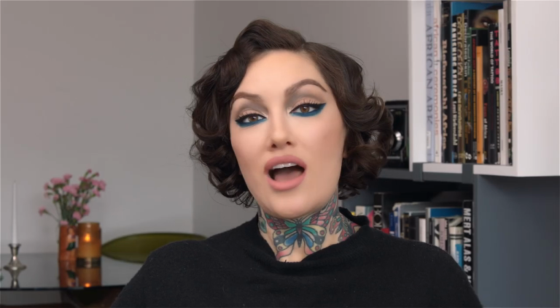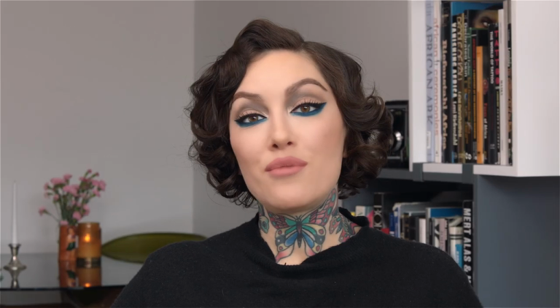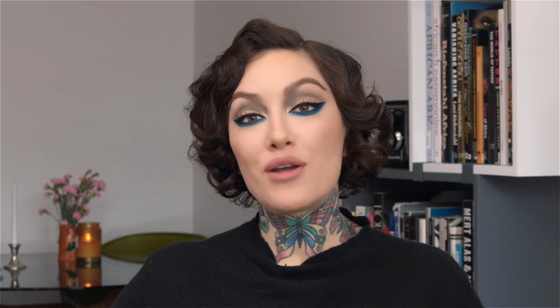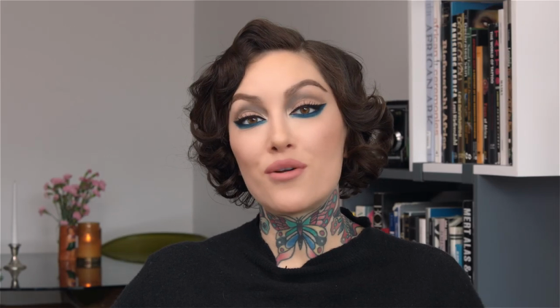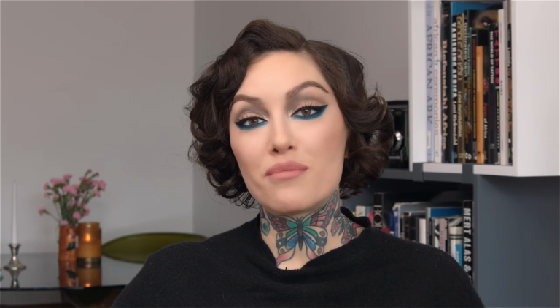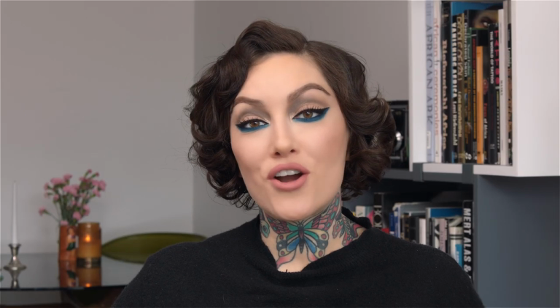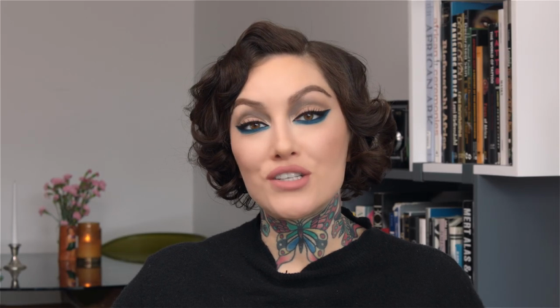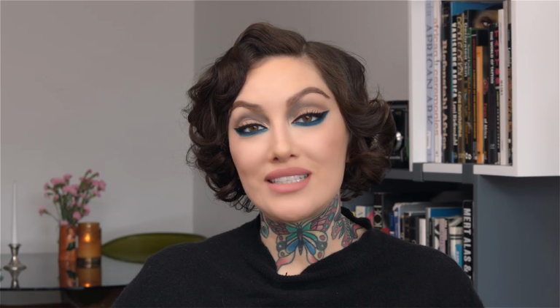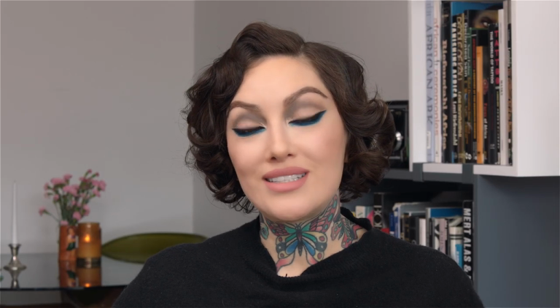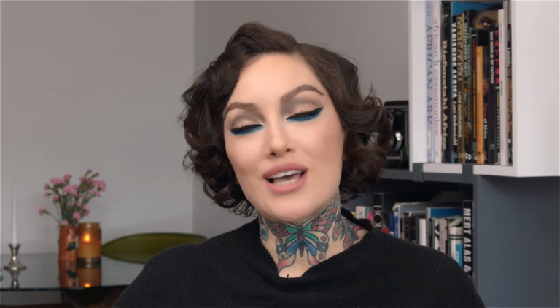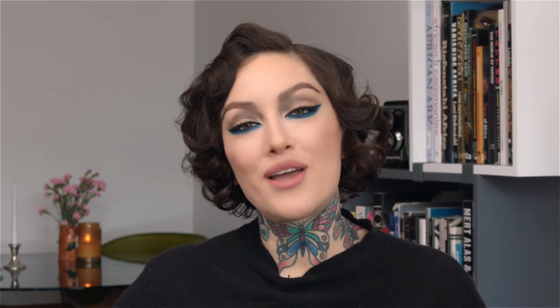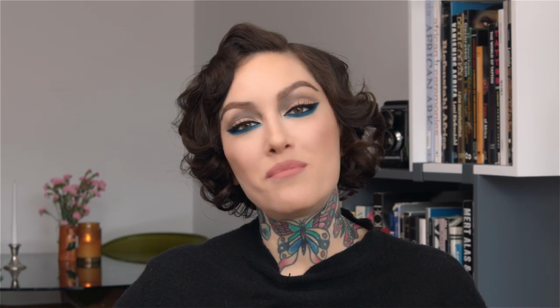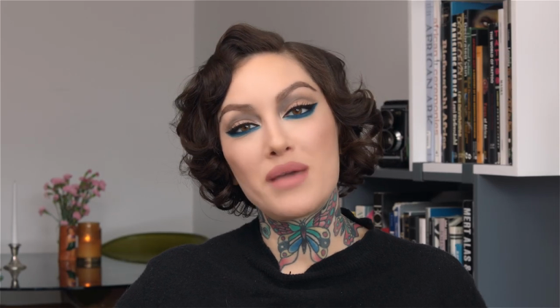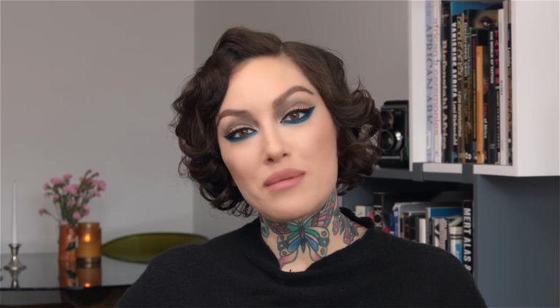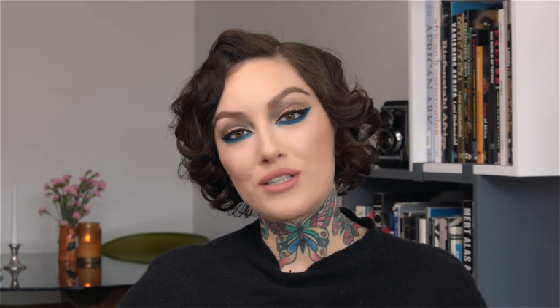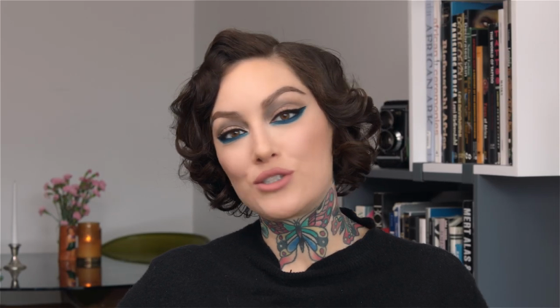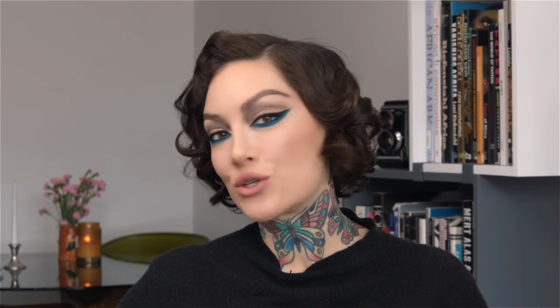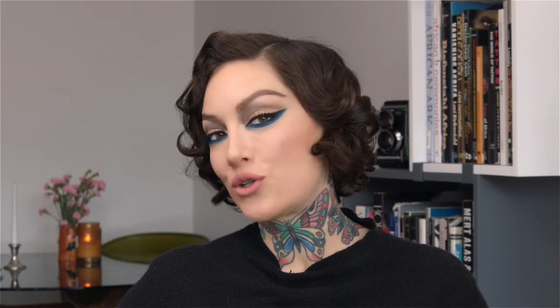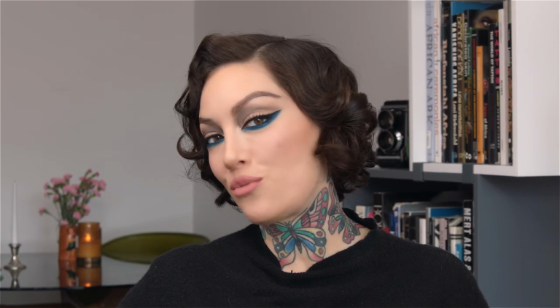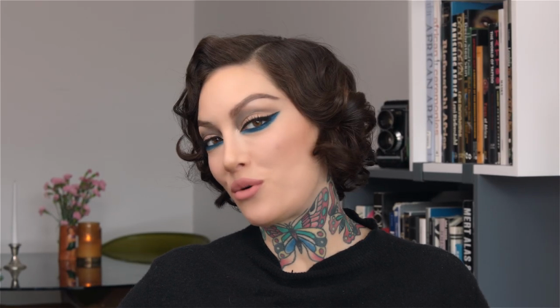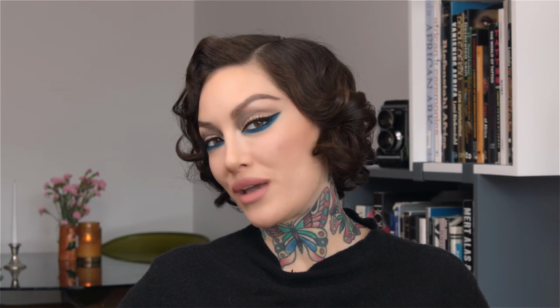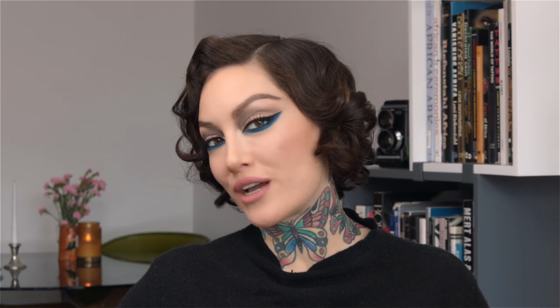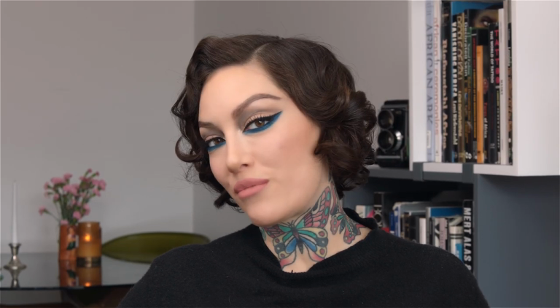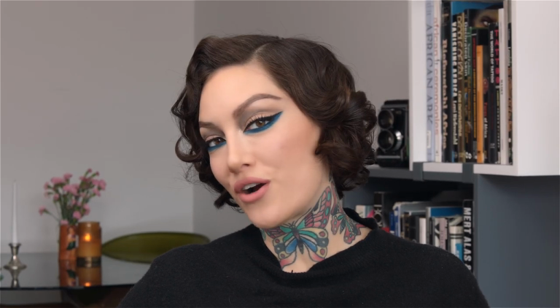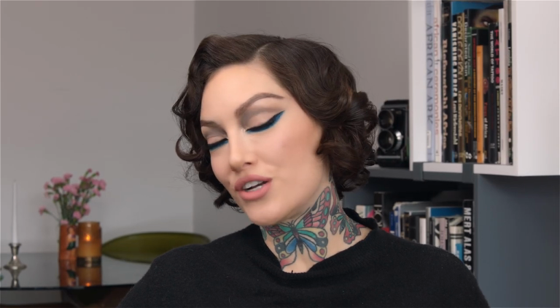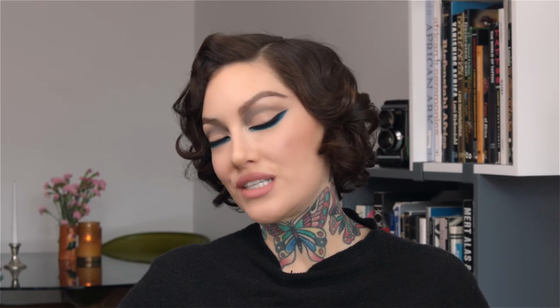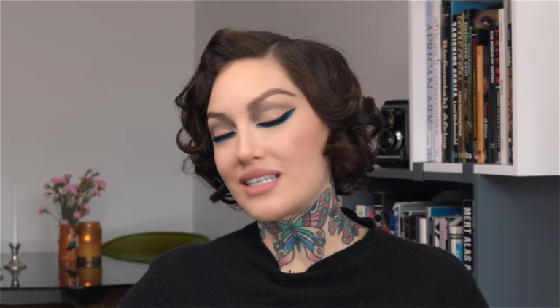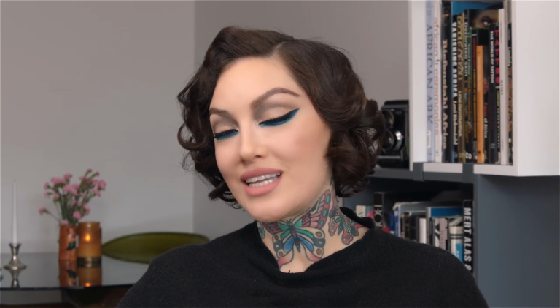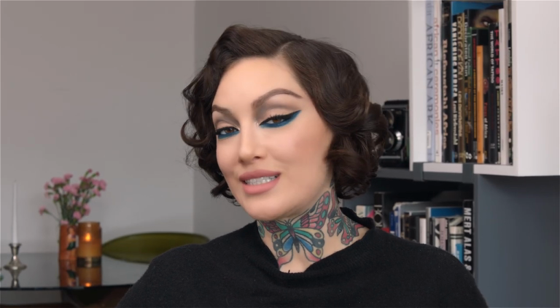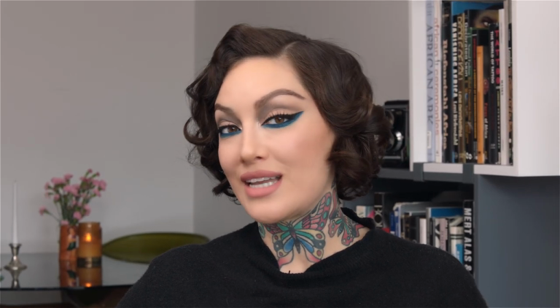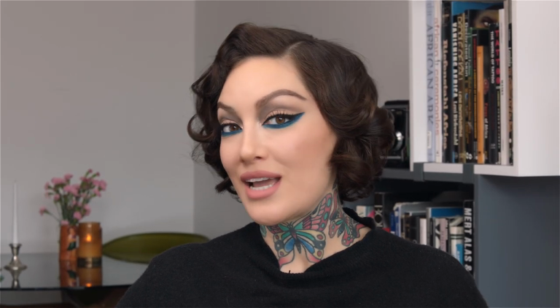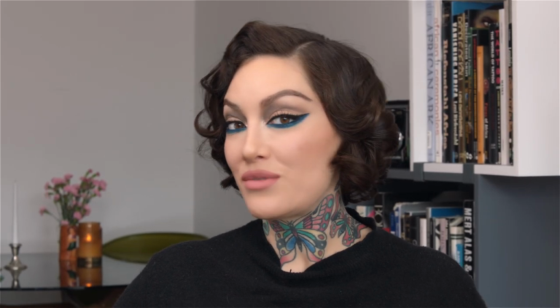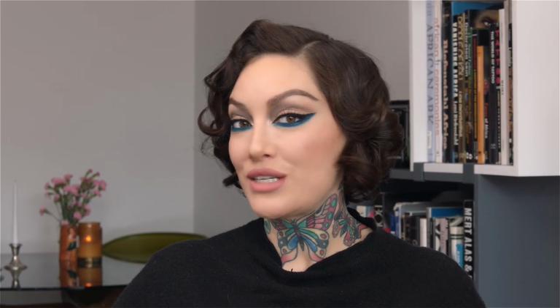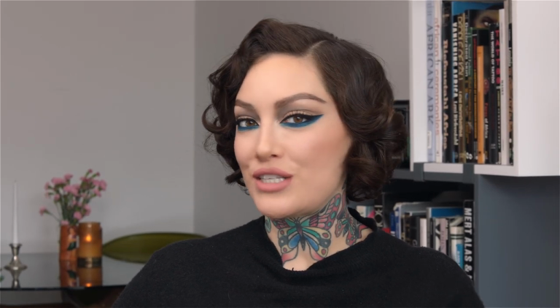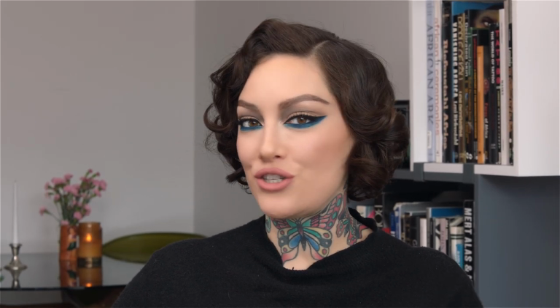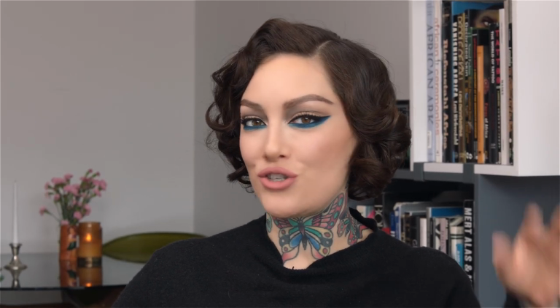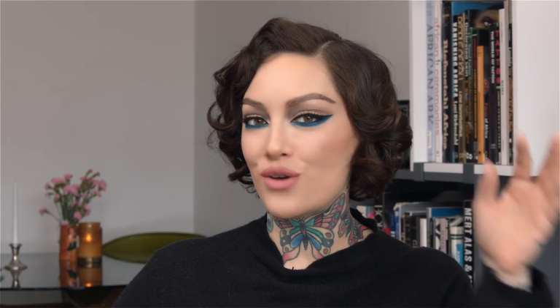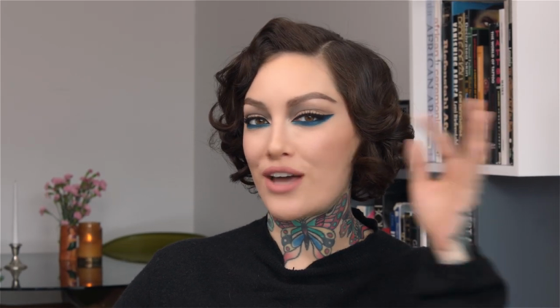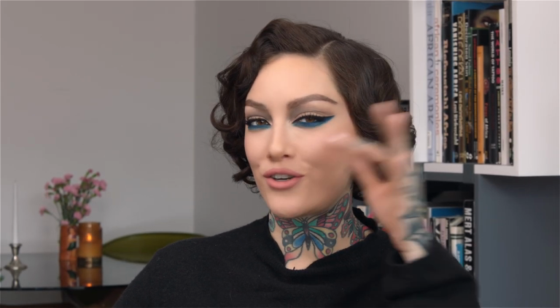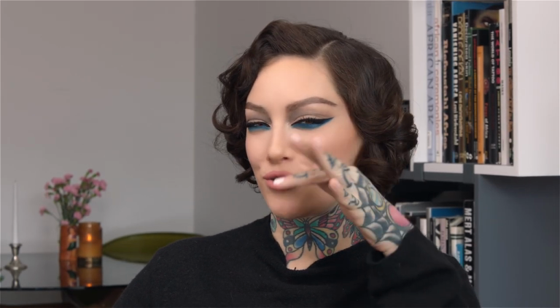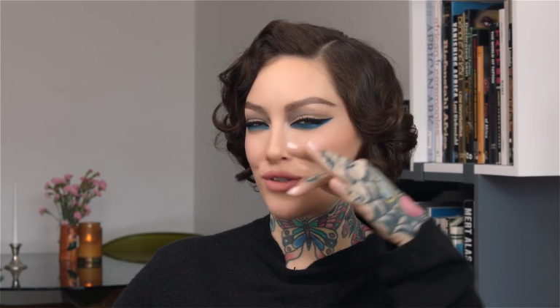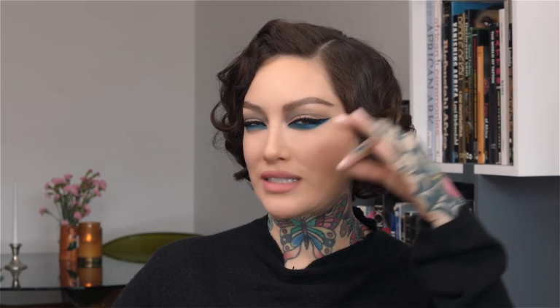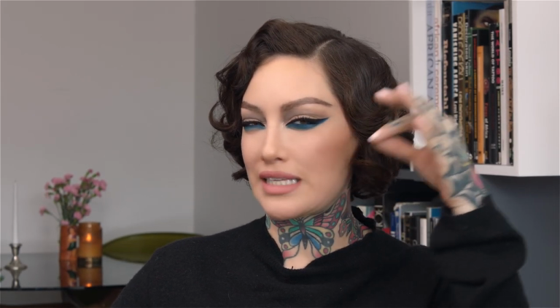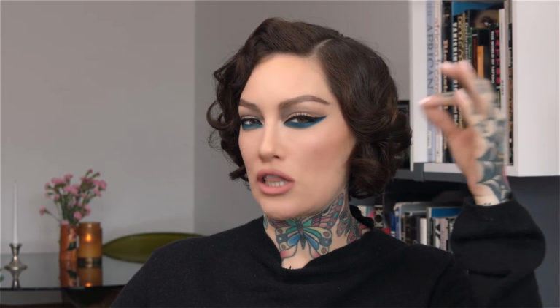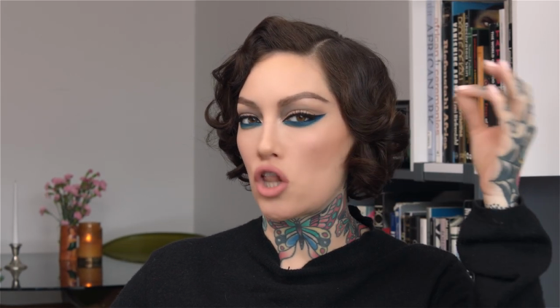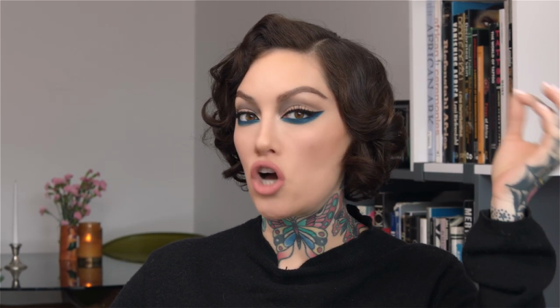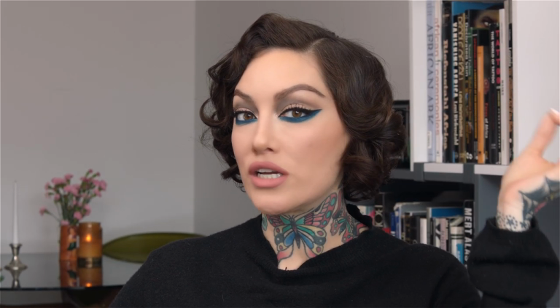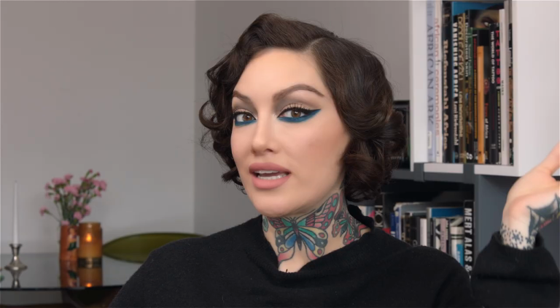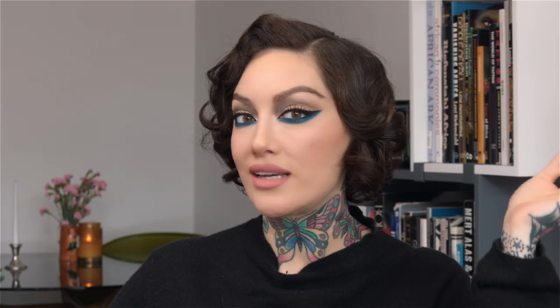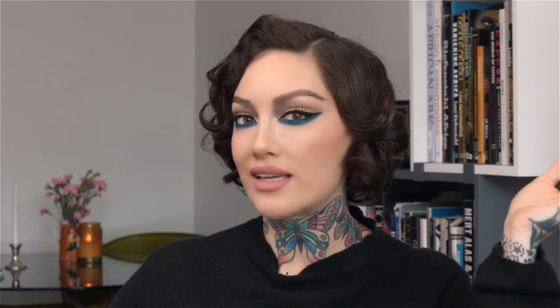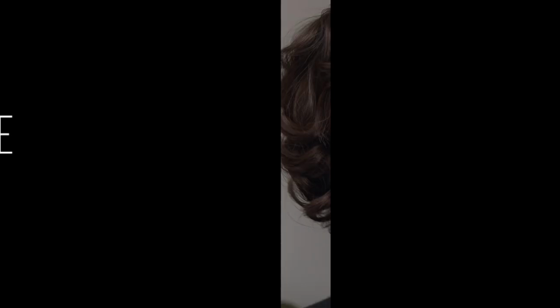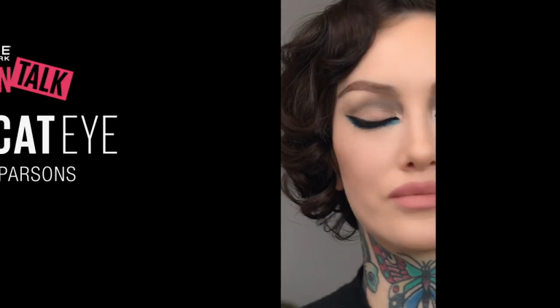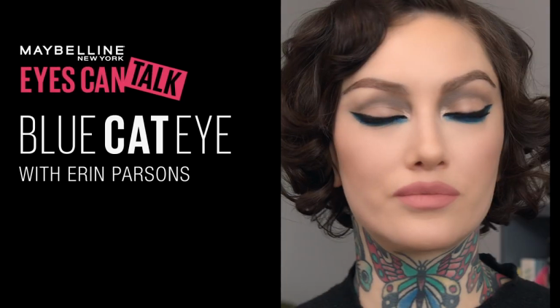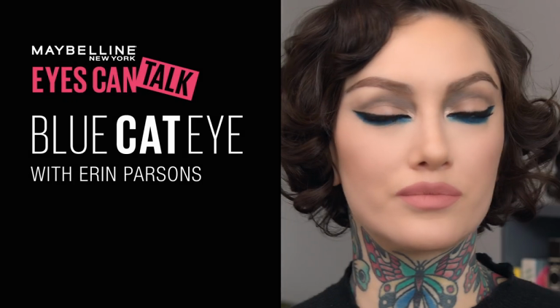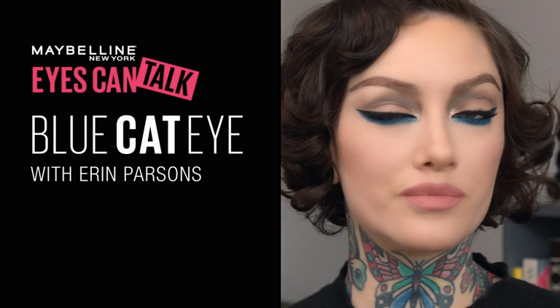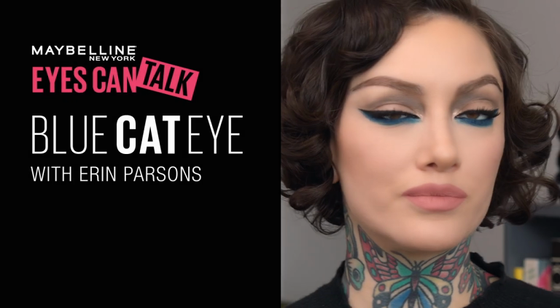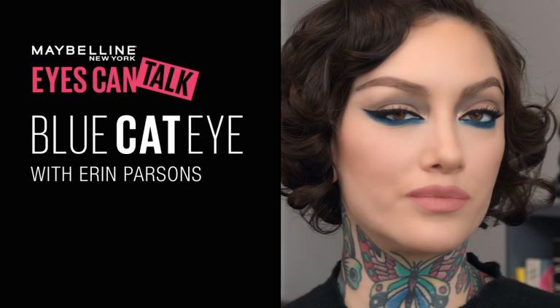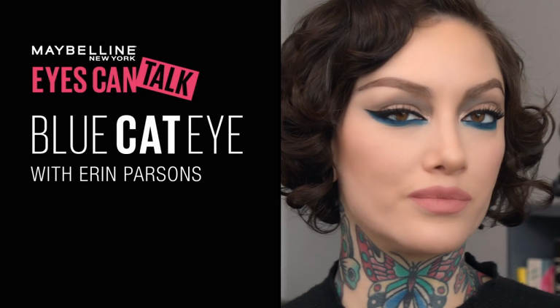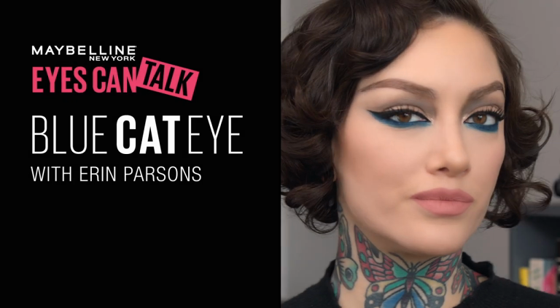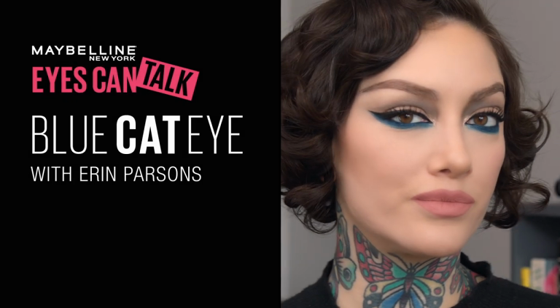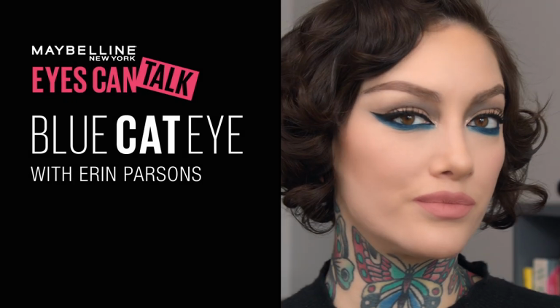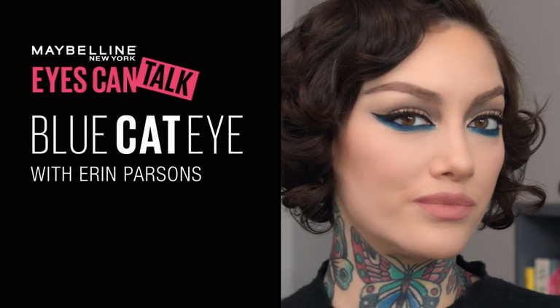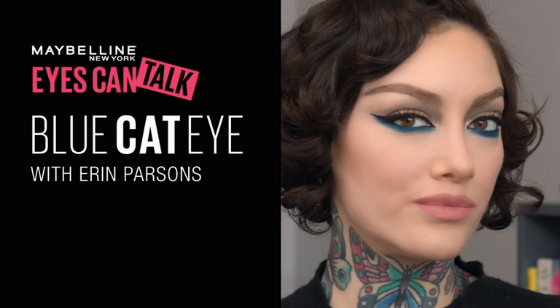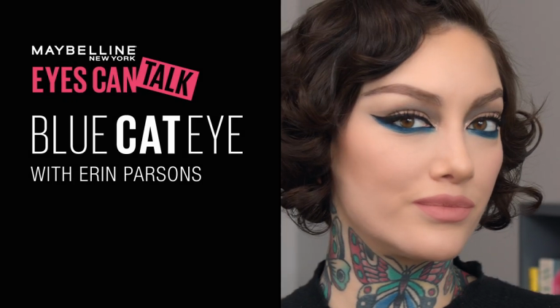Hi, I'm Erin Parsons. I am Maybelline's global makeup artist, and today I'm going to teach you how to do this elongated cat eye with a pop of blue.